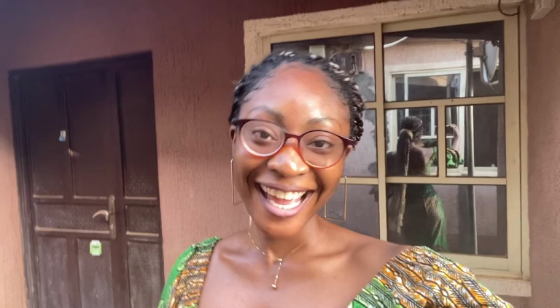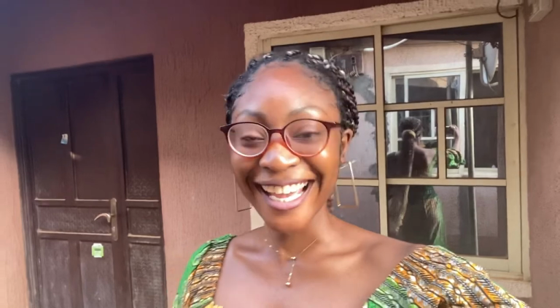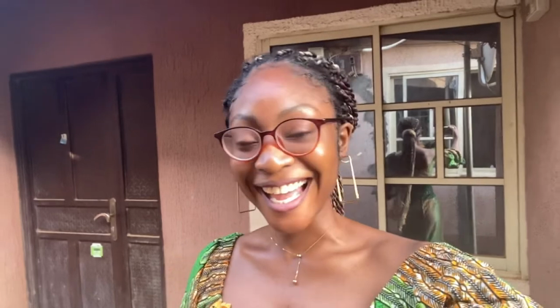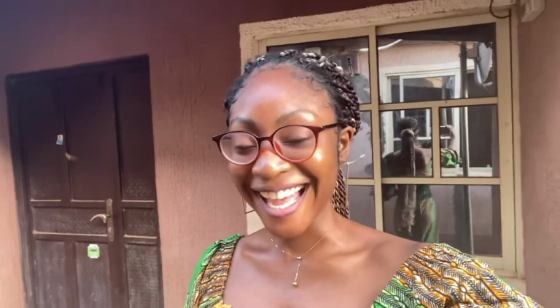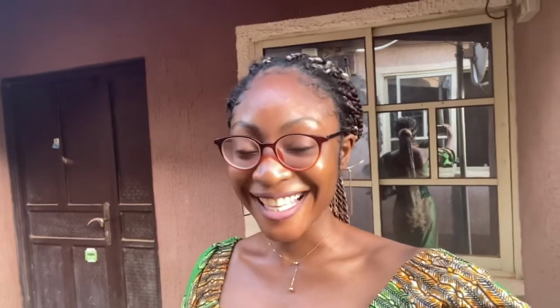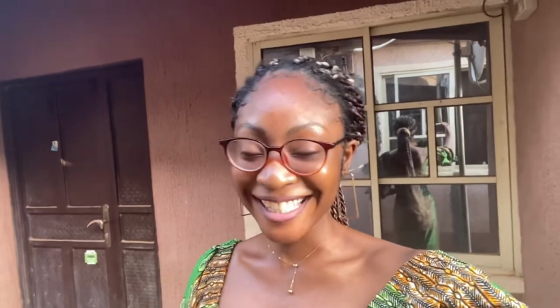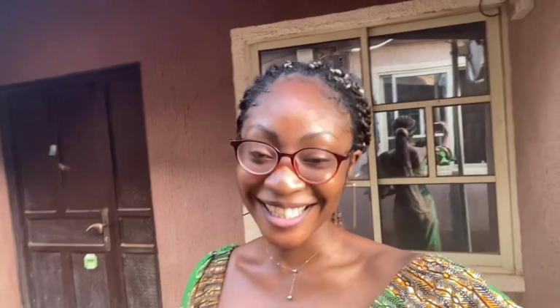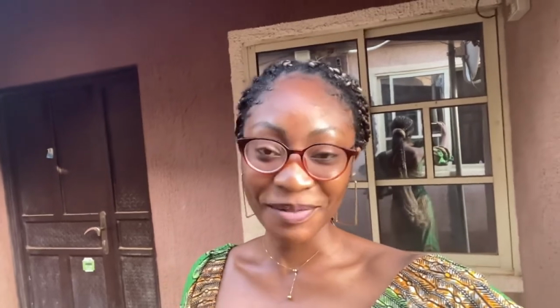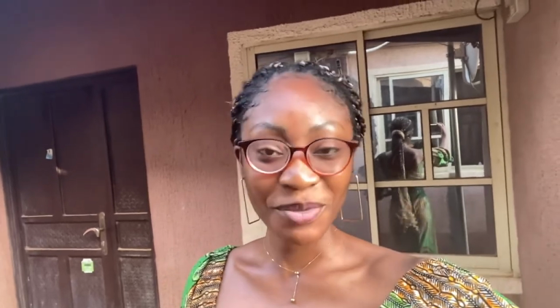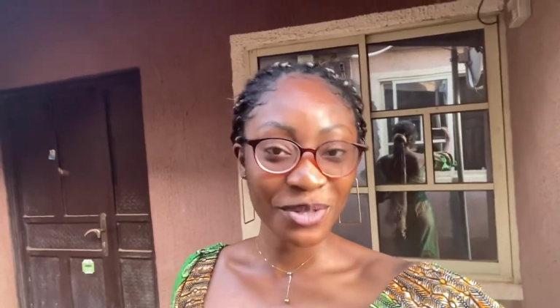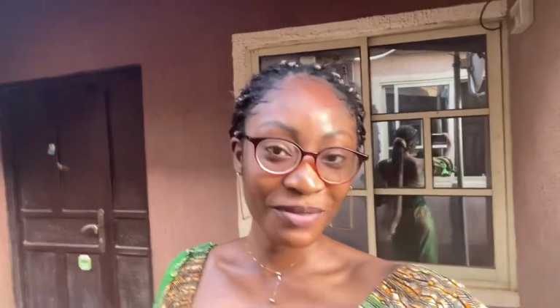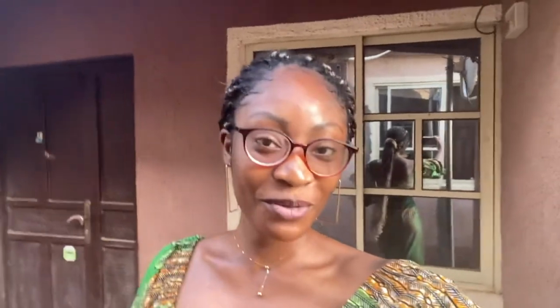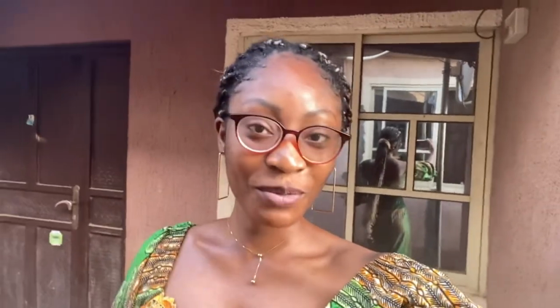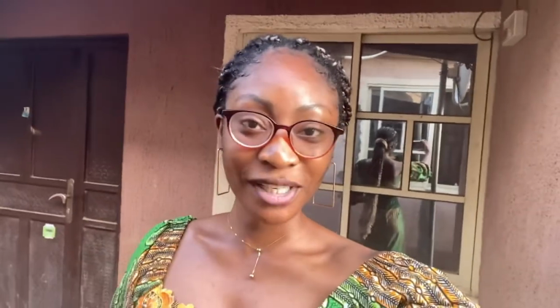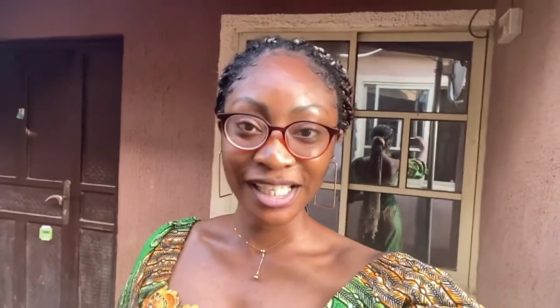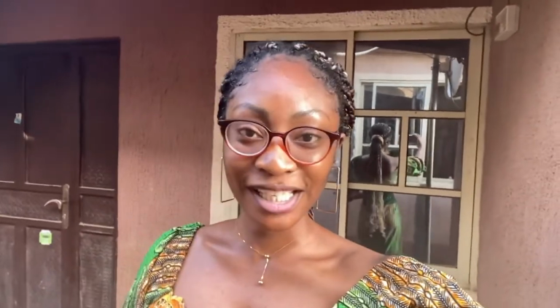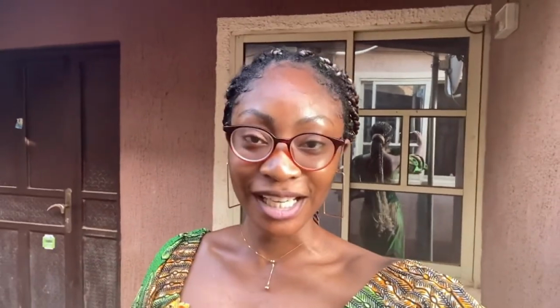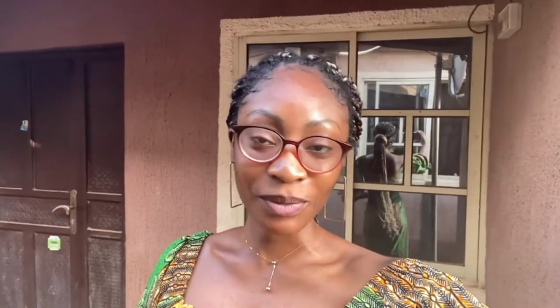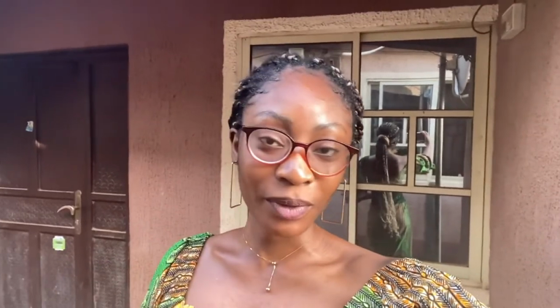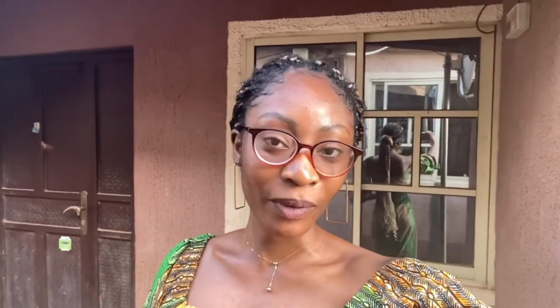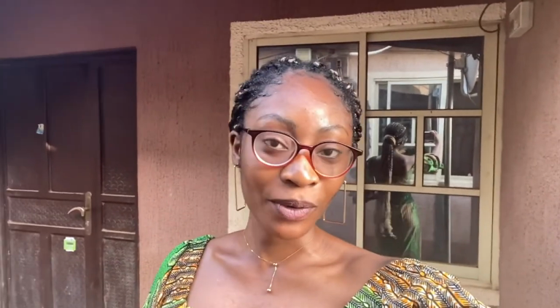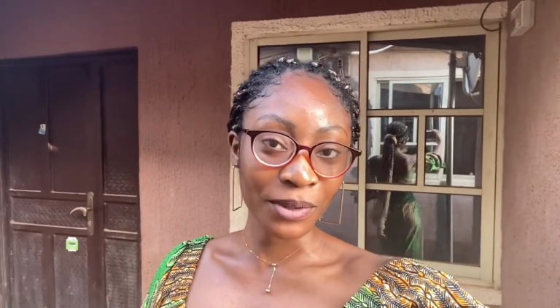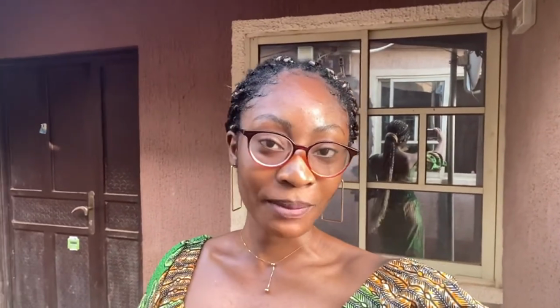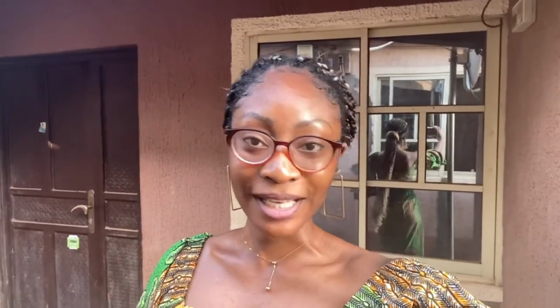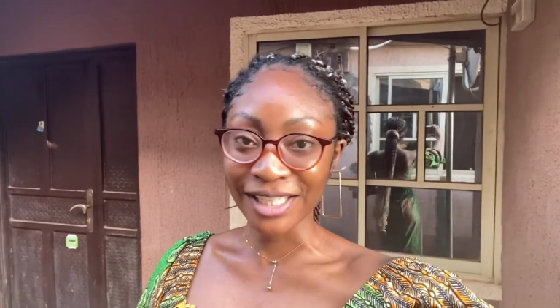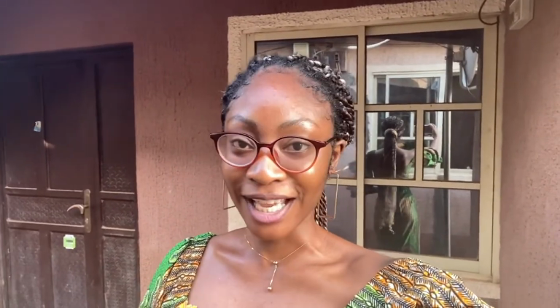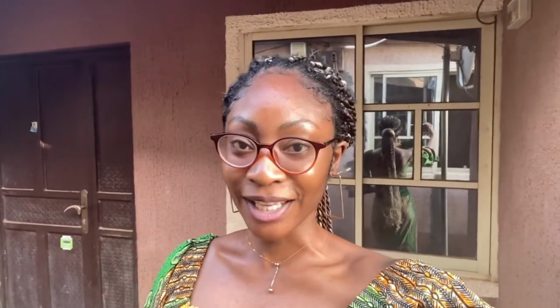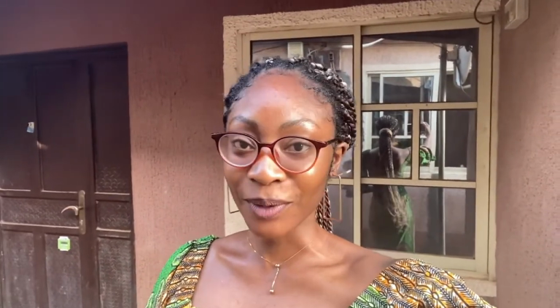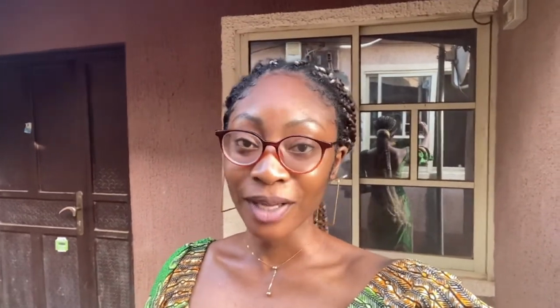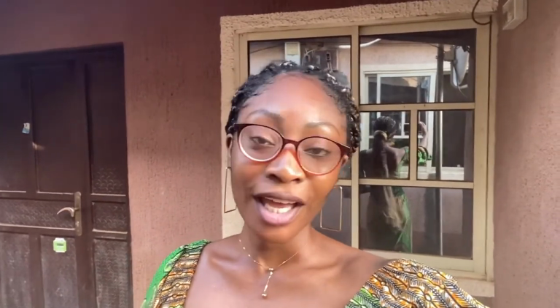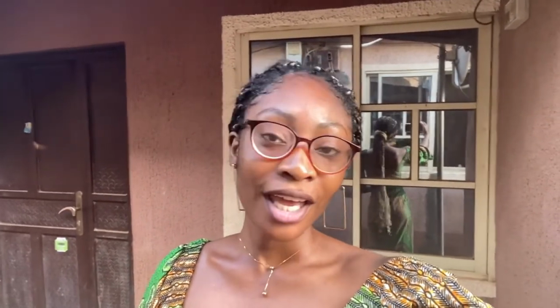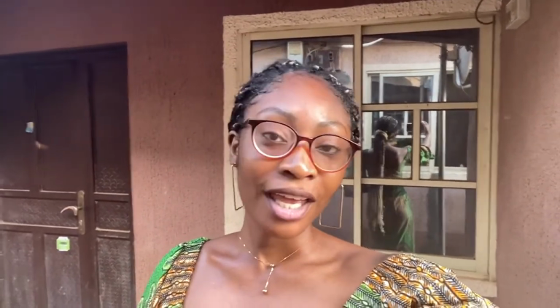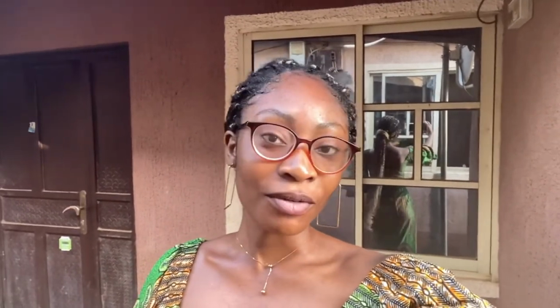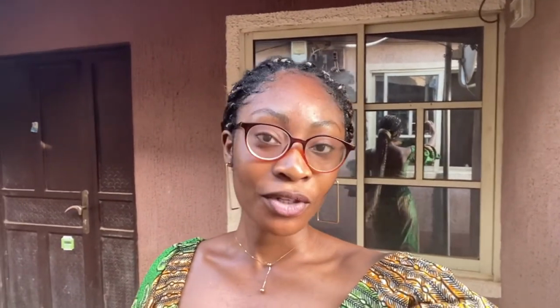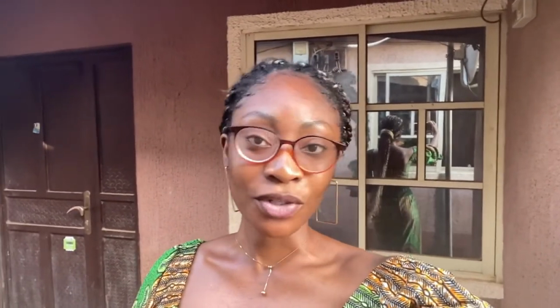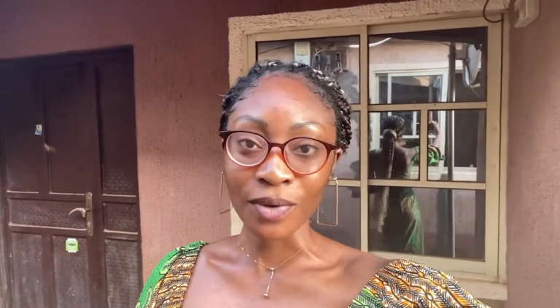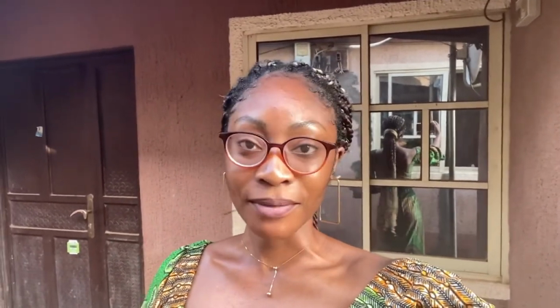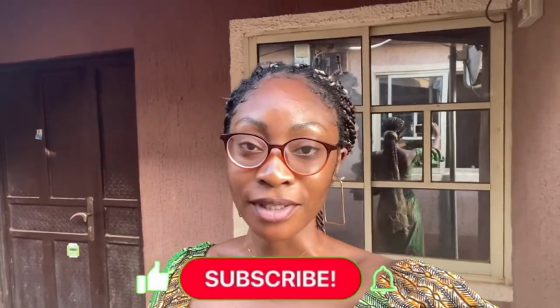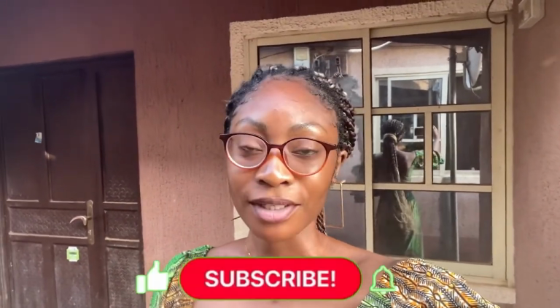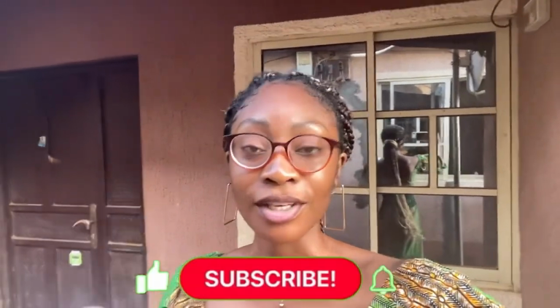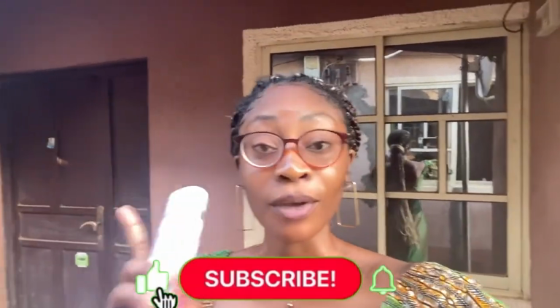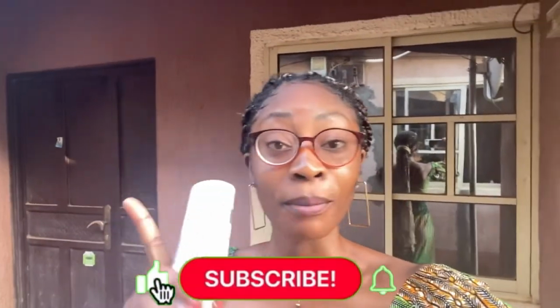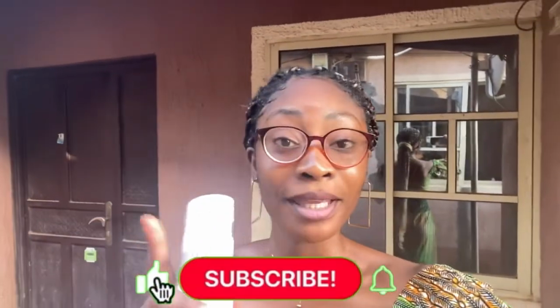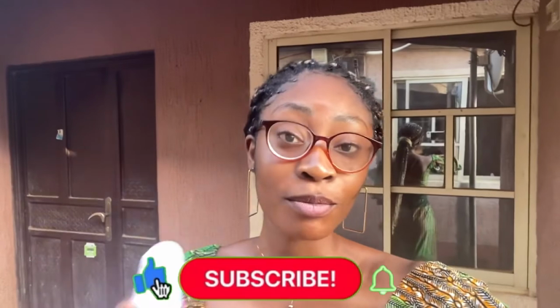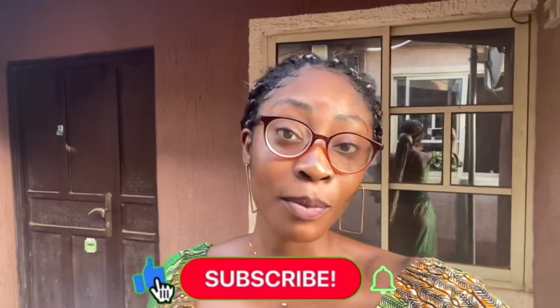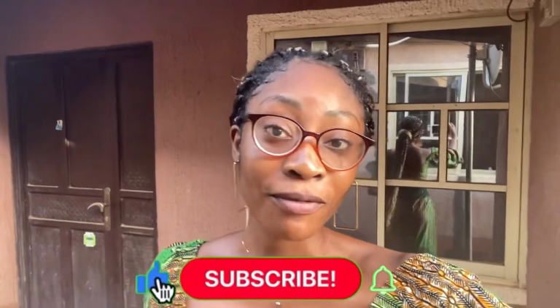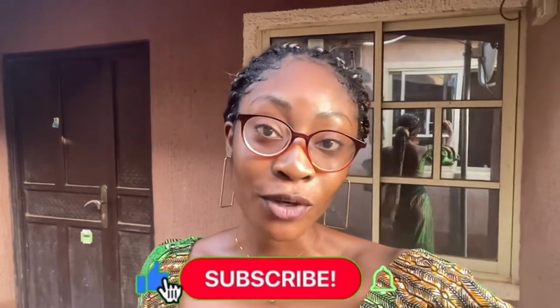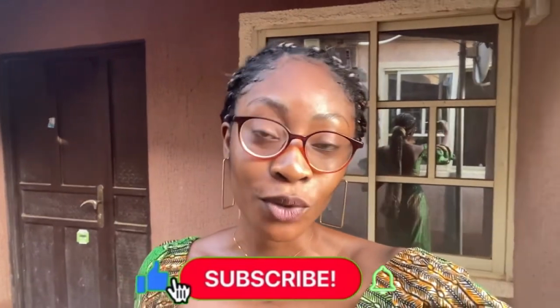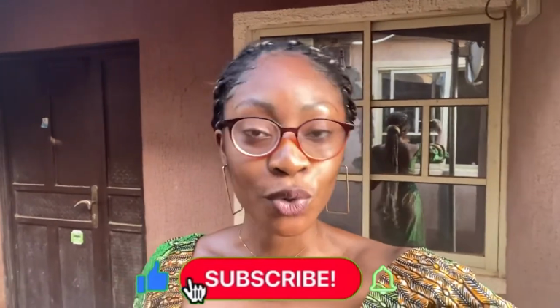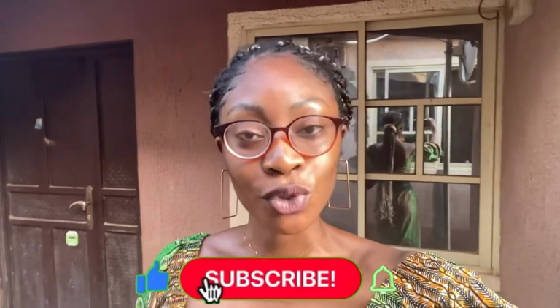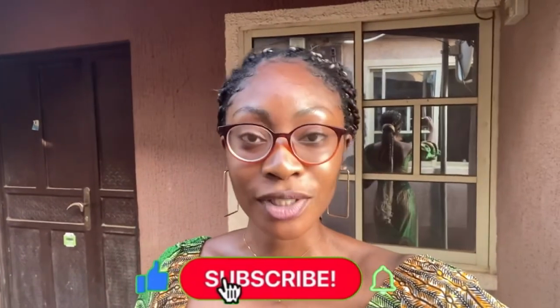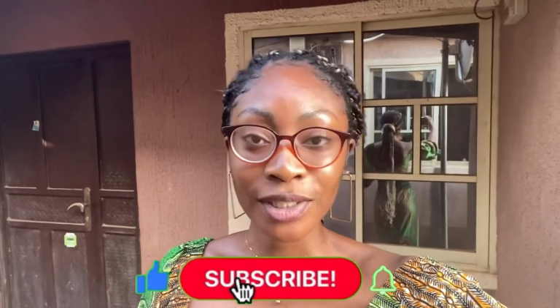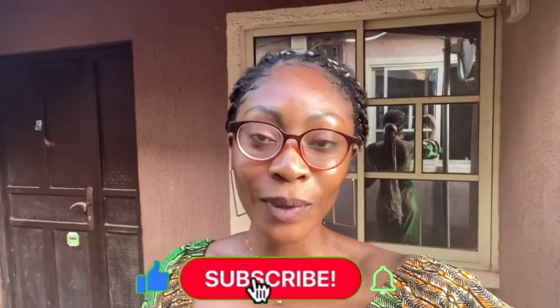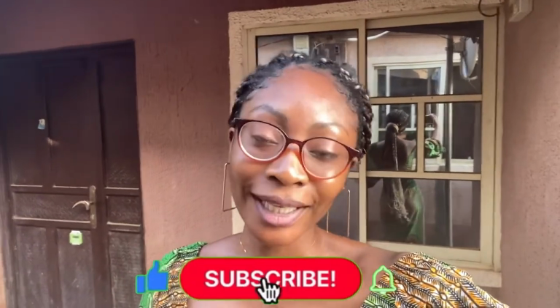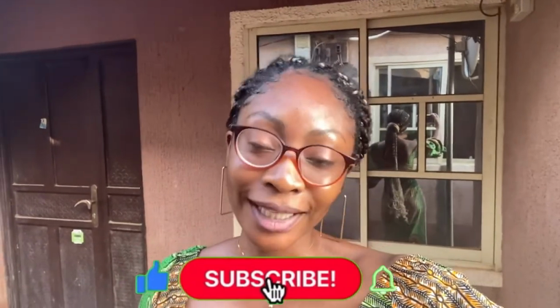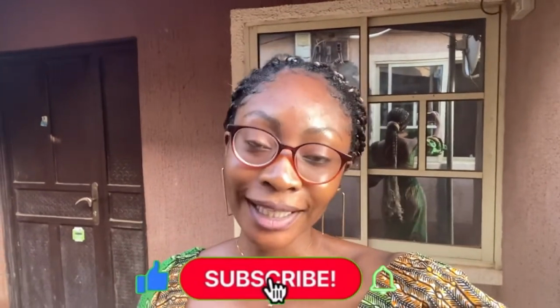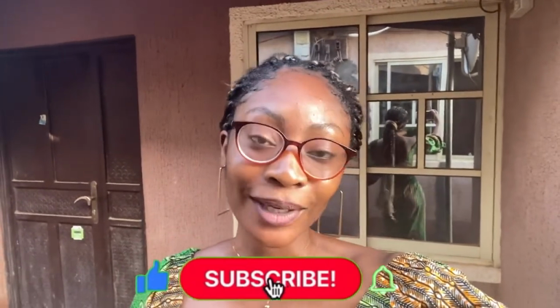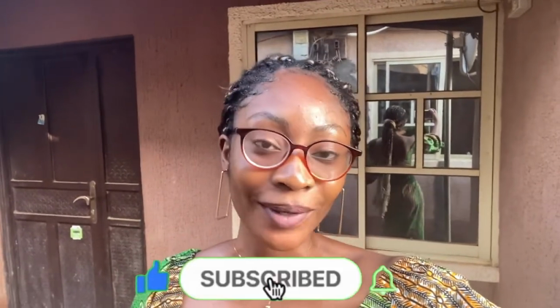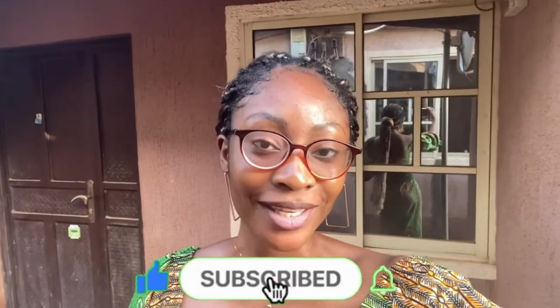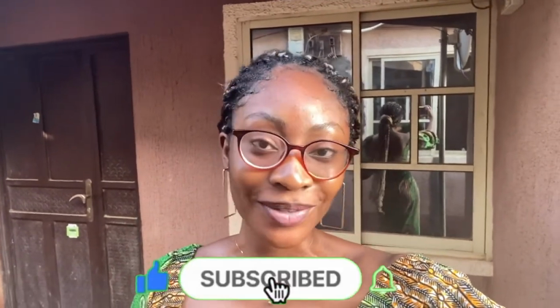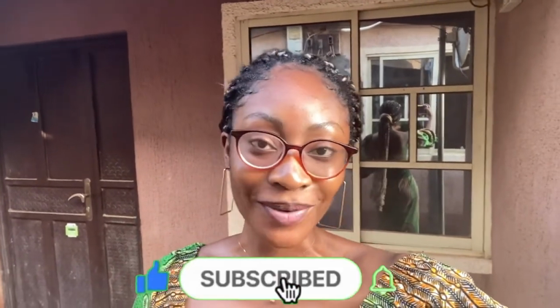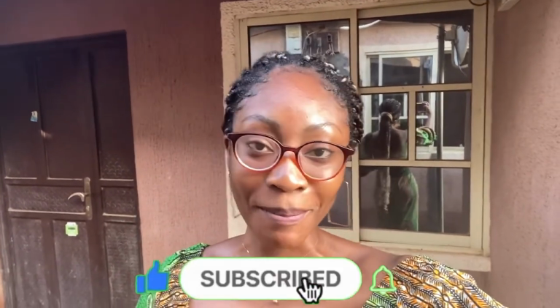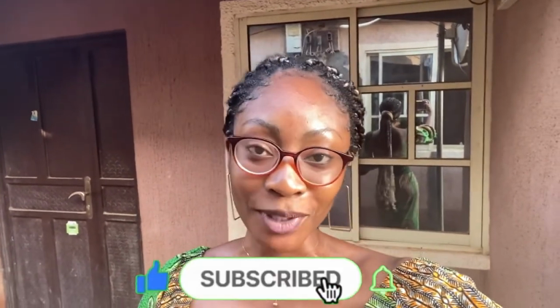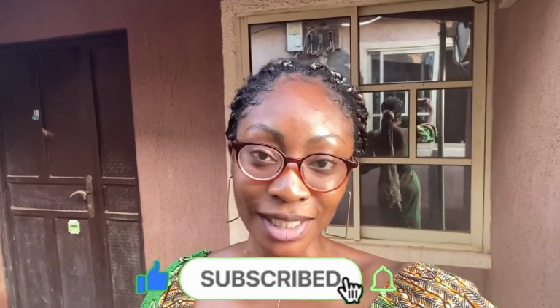Hey guys, it's a beautiful morning and welcome to my channel. If you're not subscribed to this channel, now is the best moment for you to quickly click on that subscribe button.